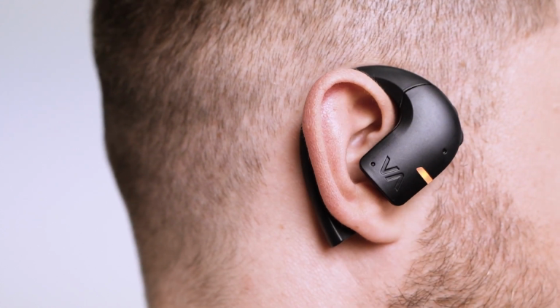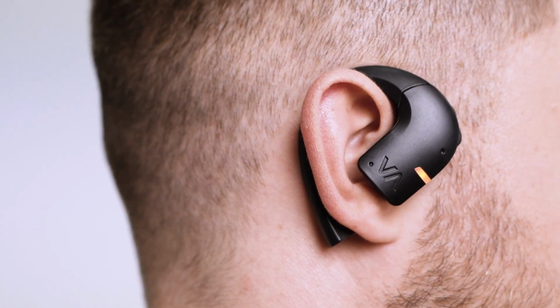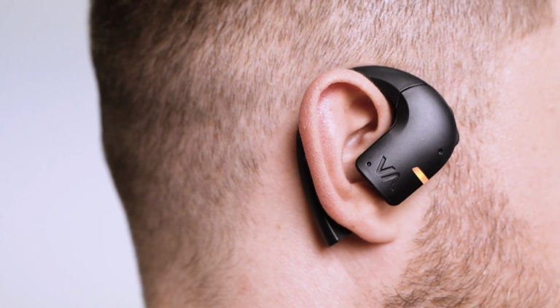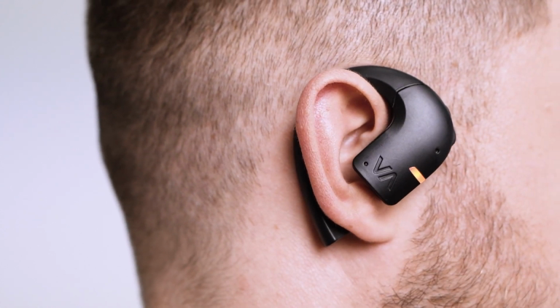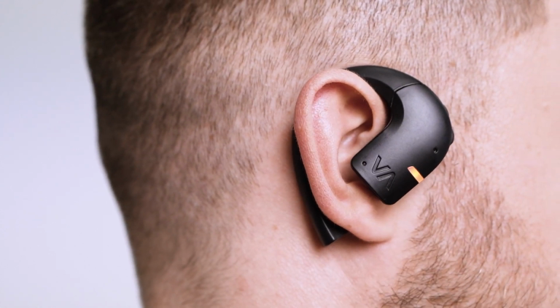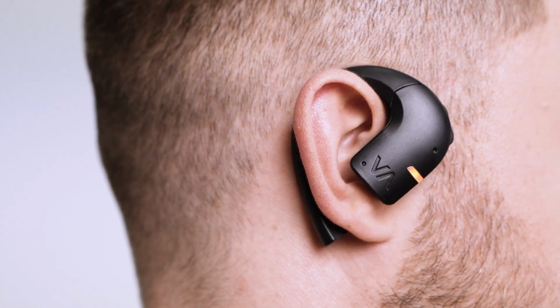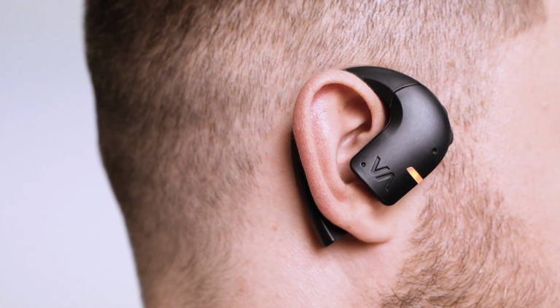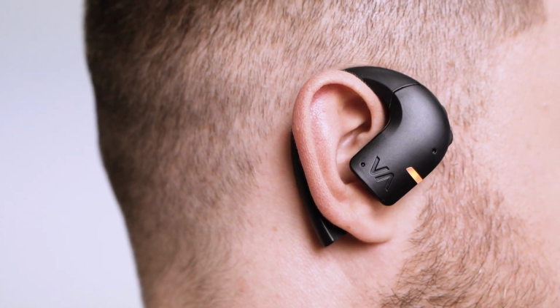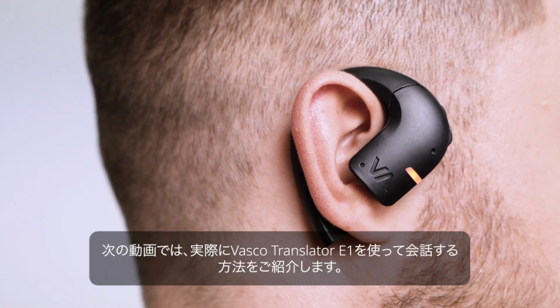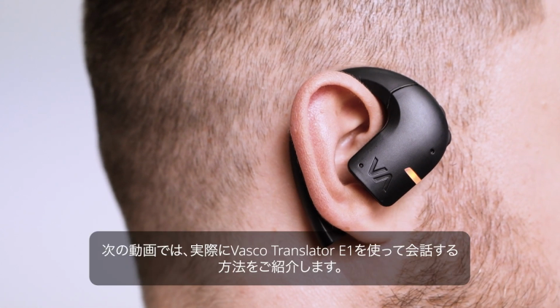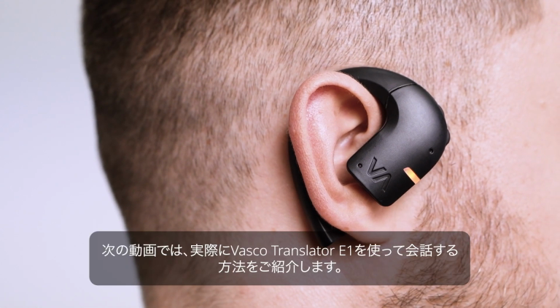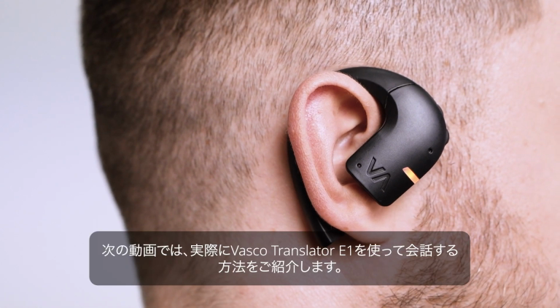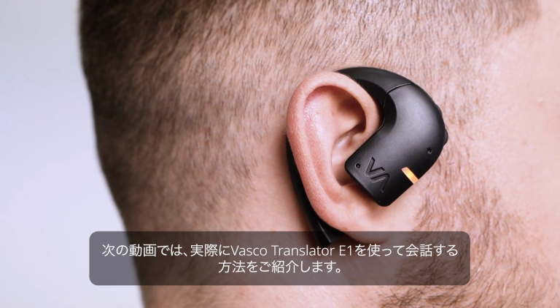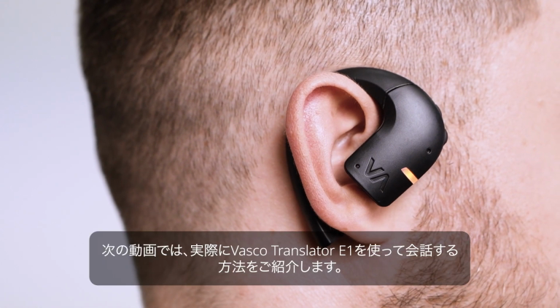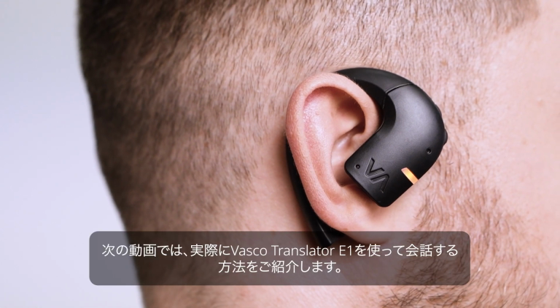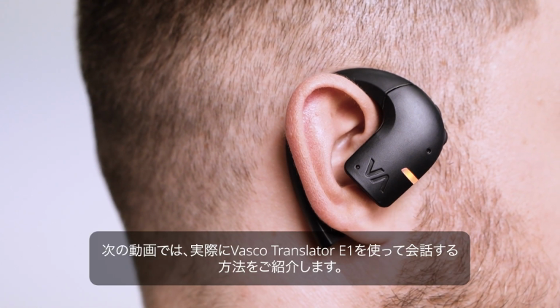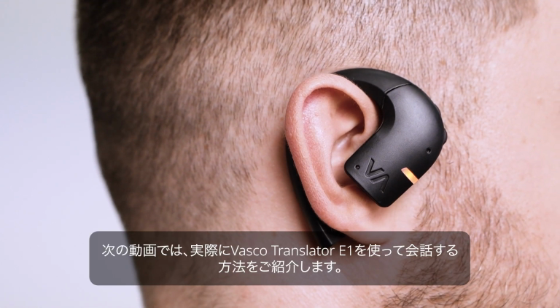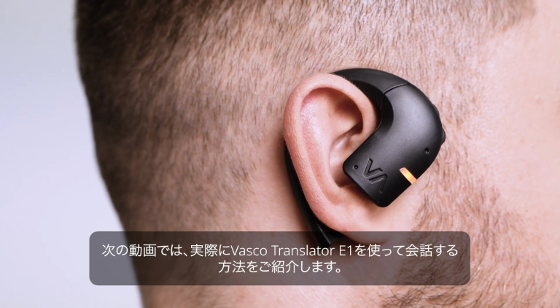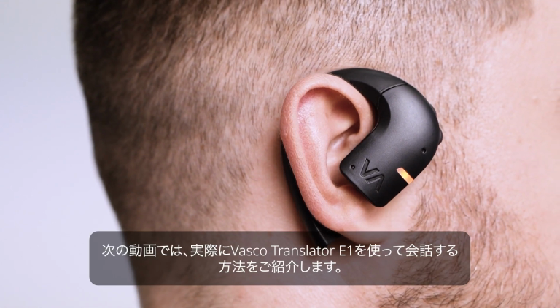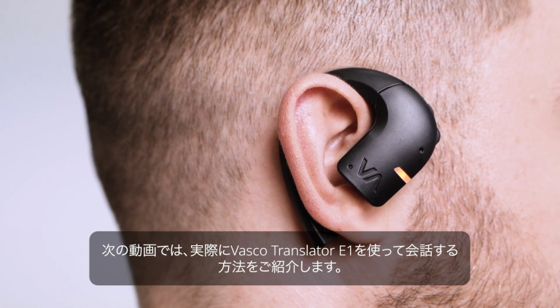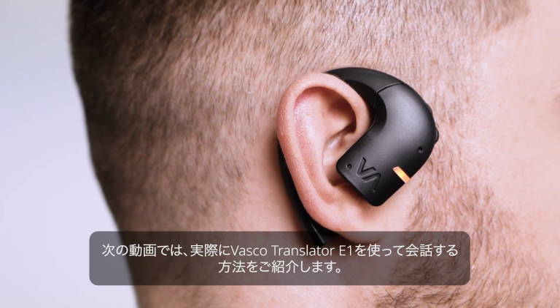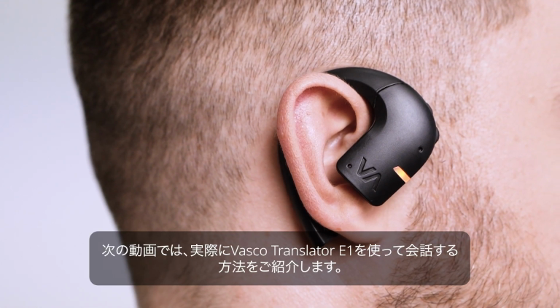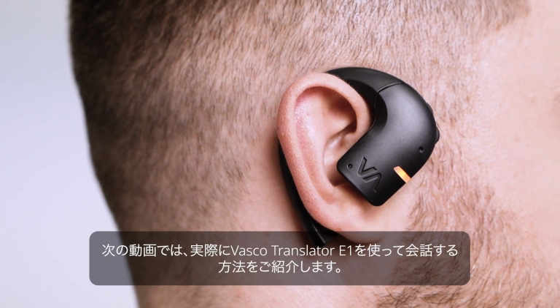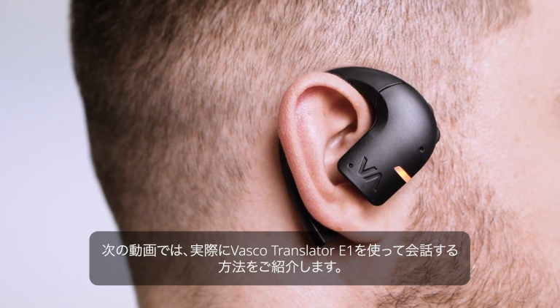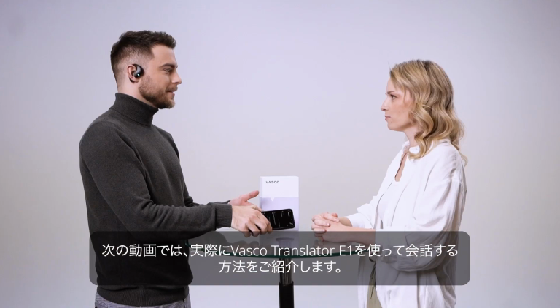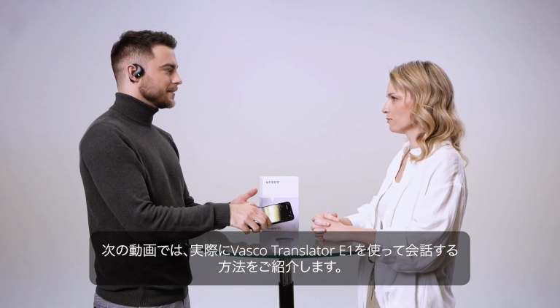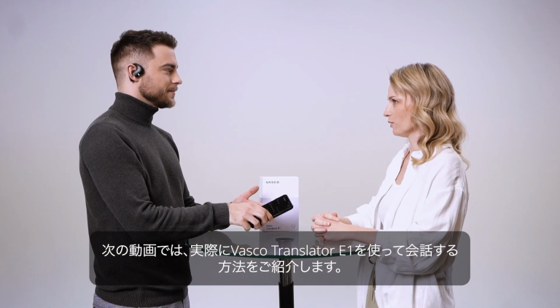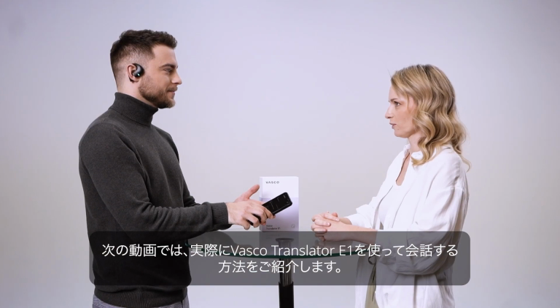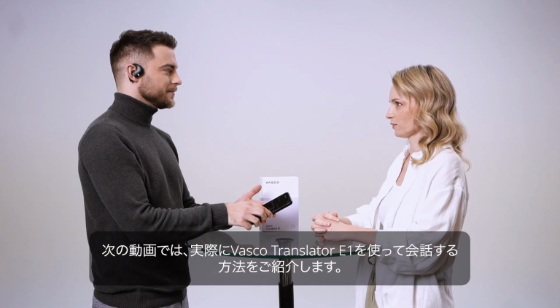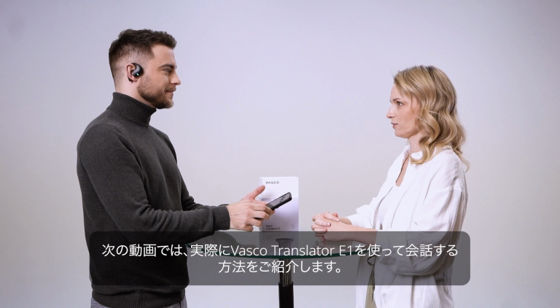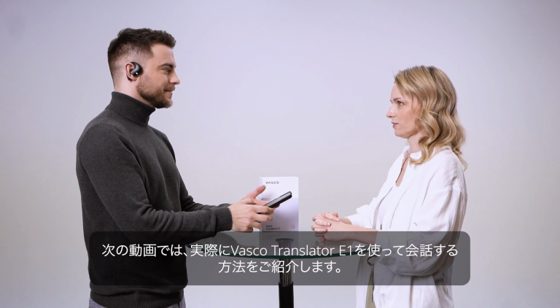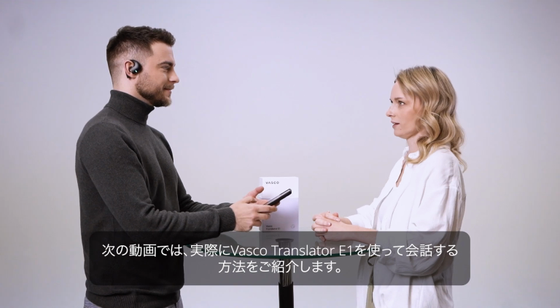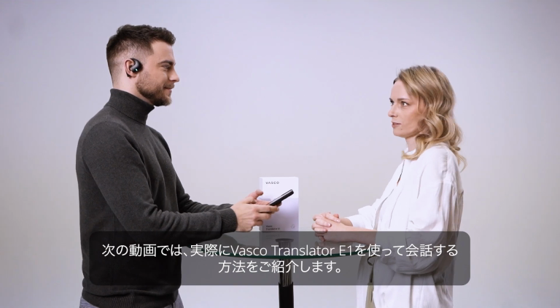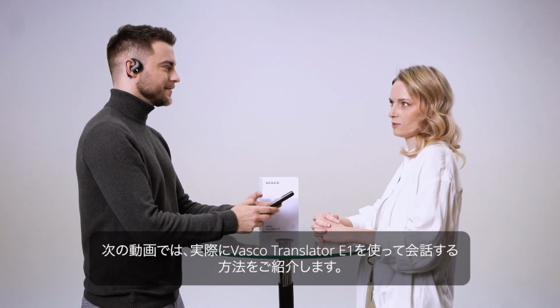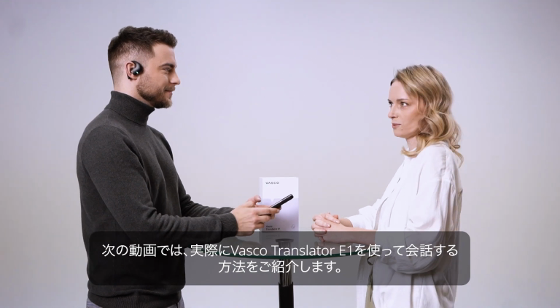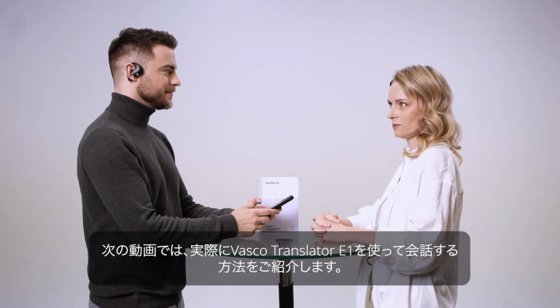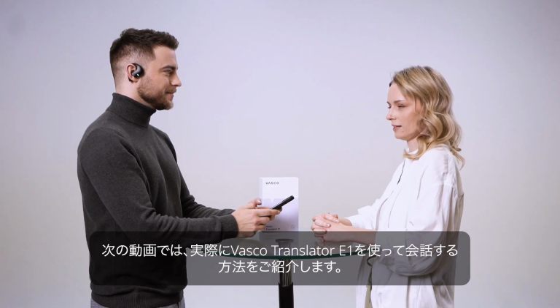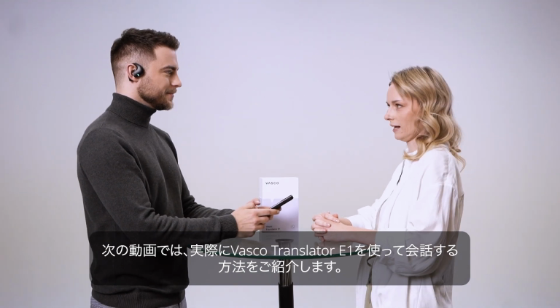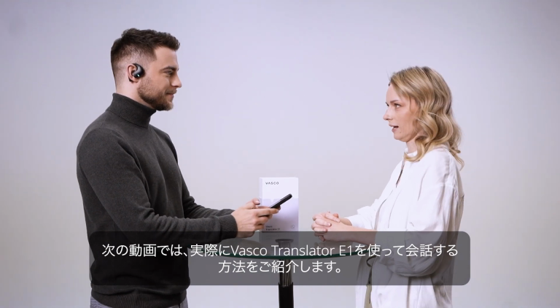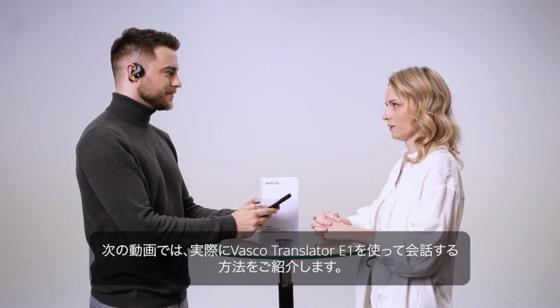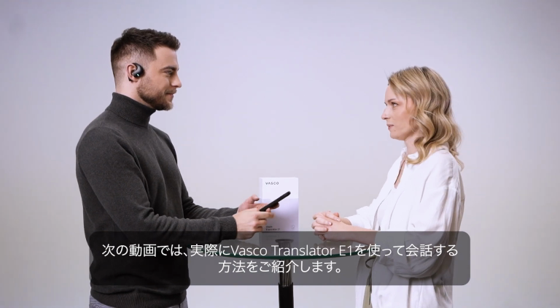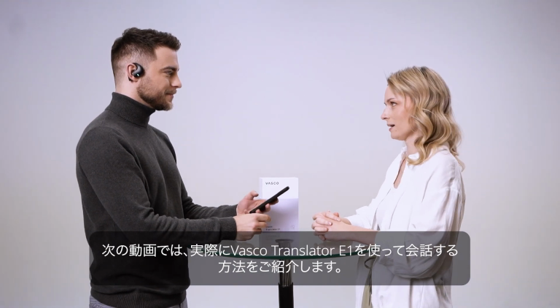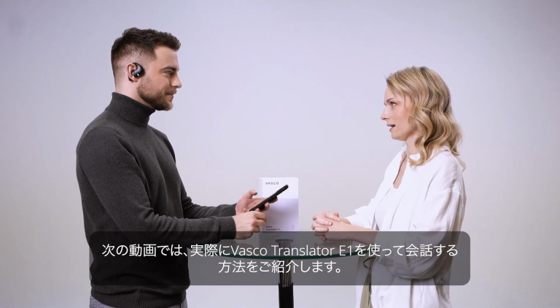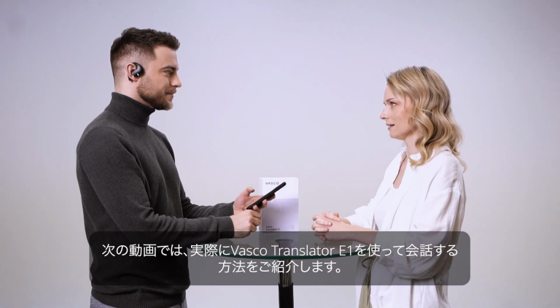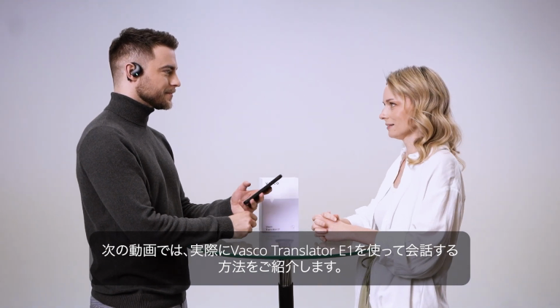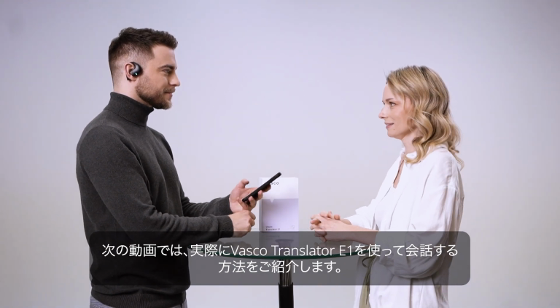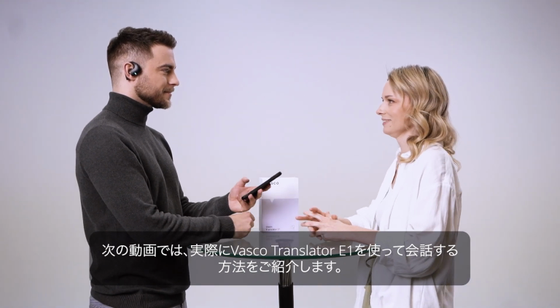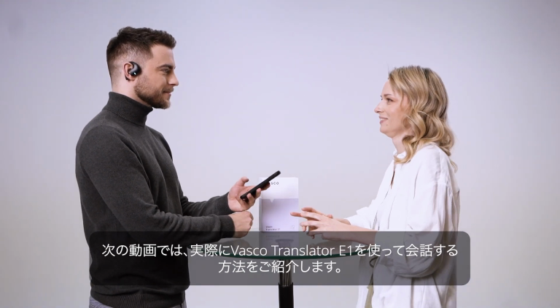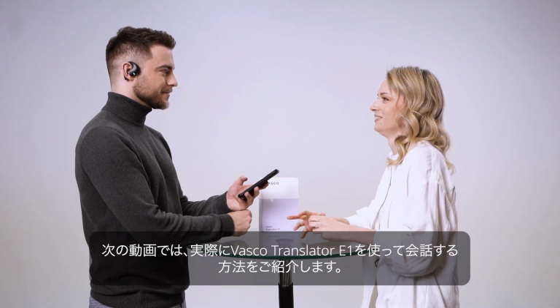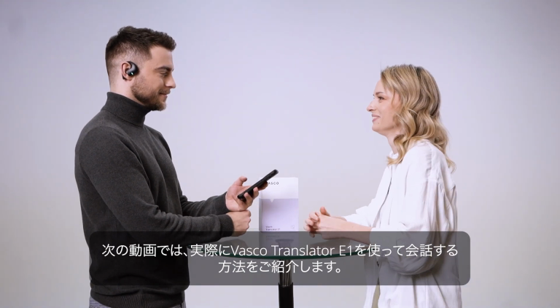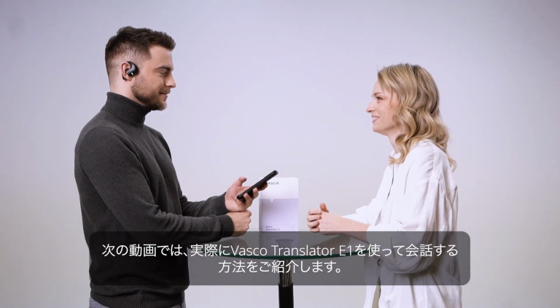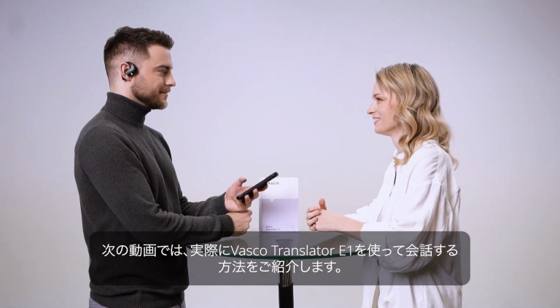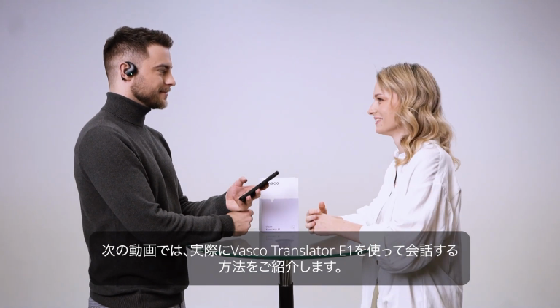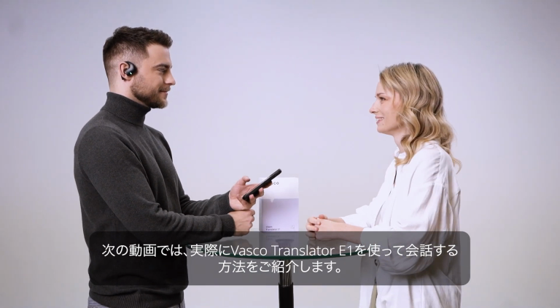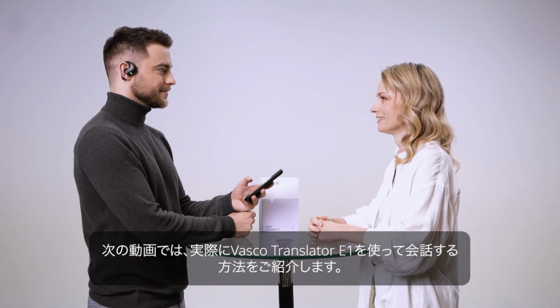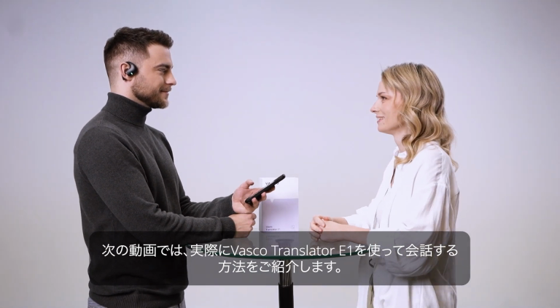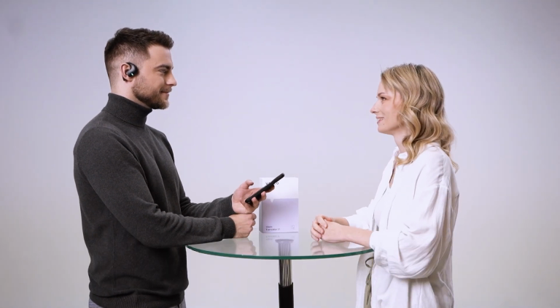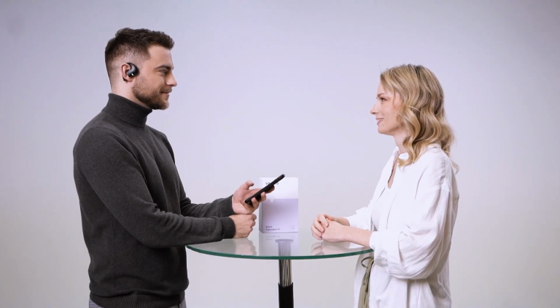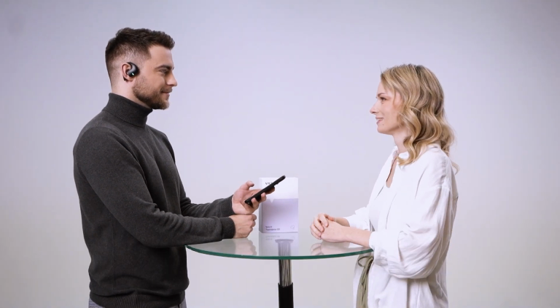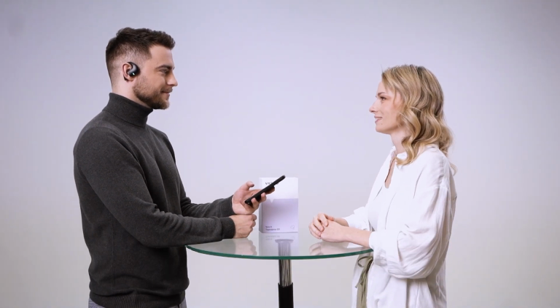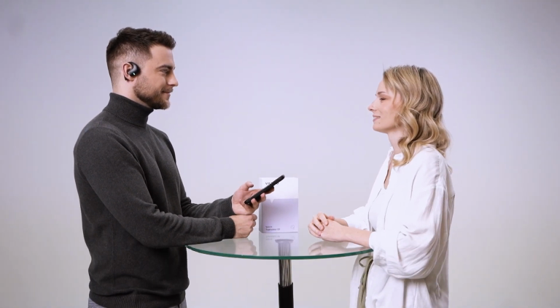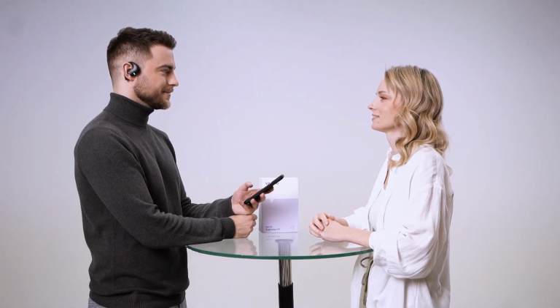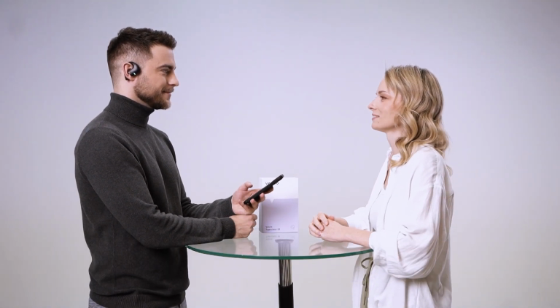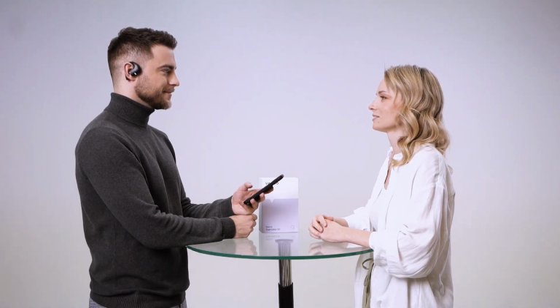In the next video, you'll learn how to conduct conversations using Vasco Translator E1.